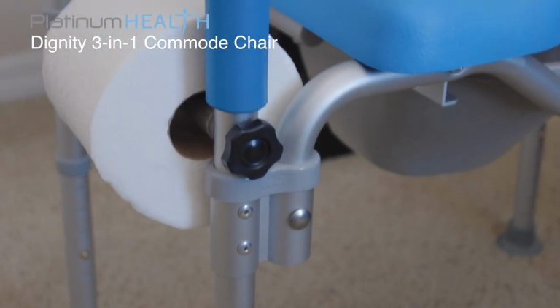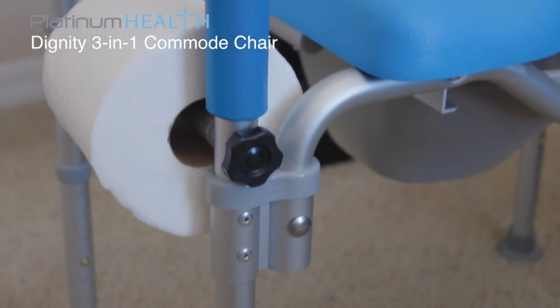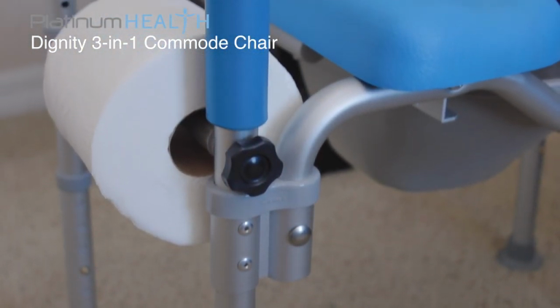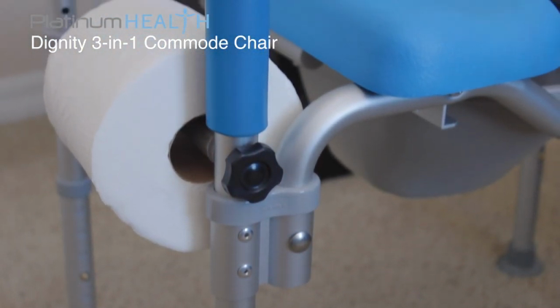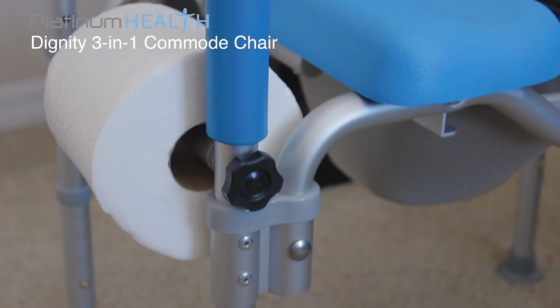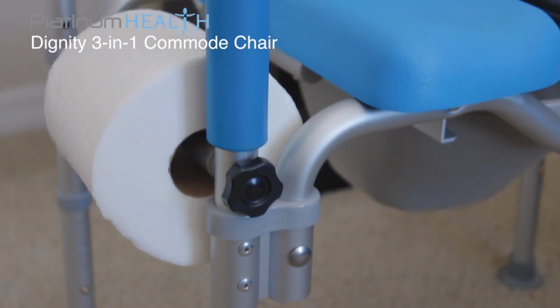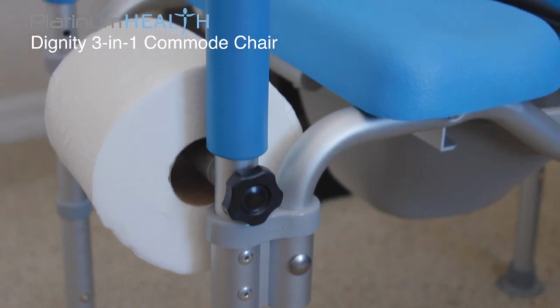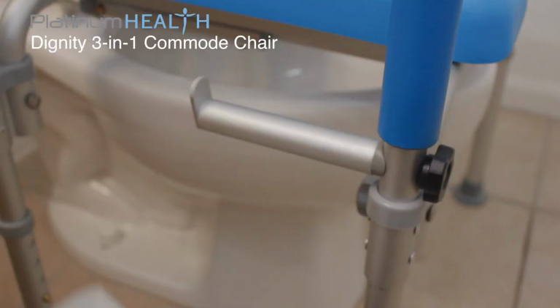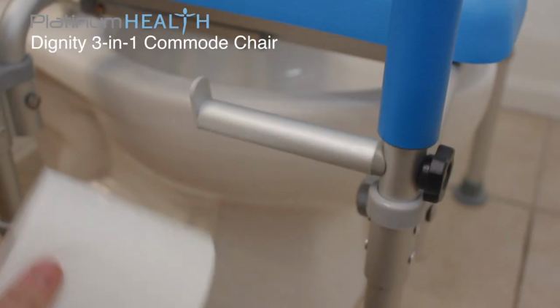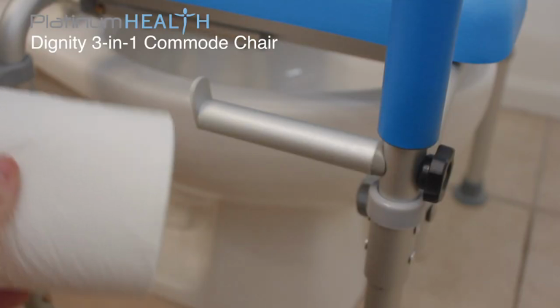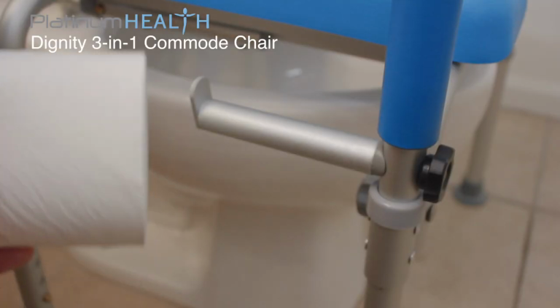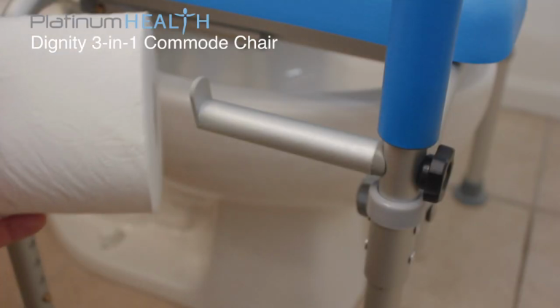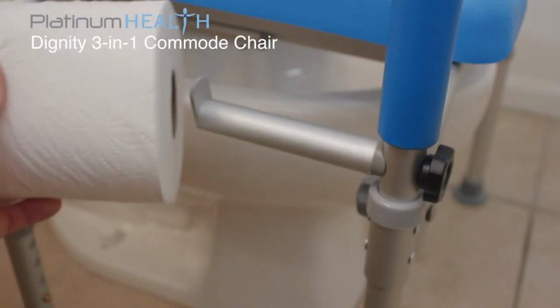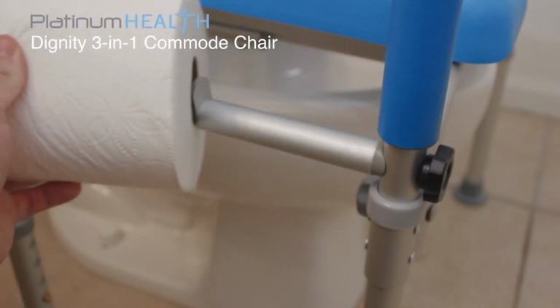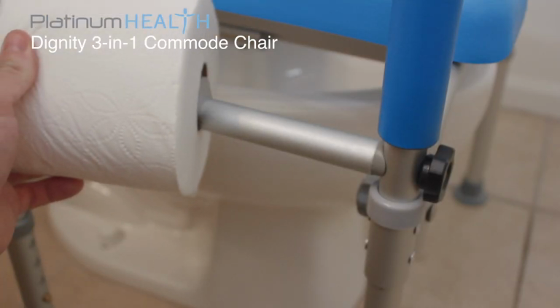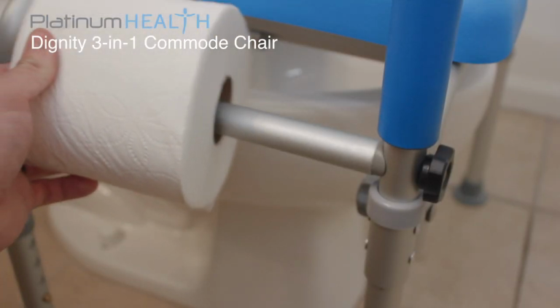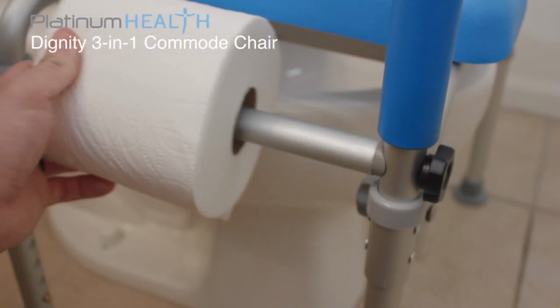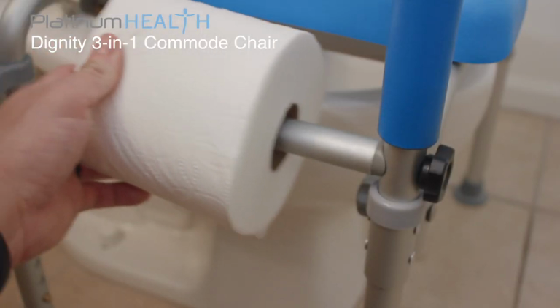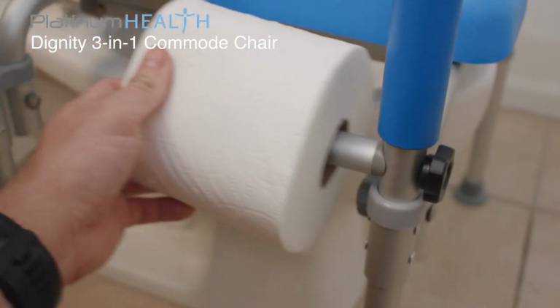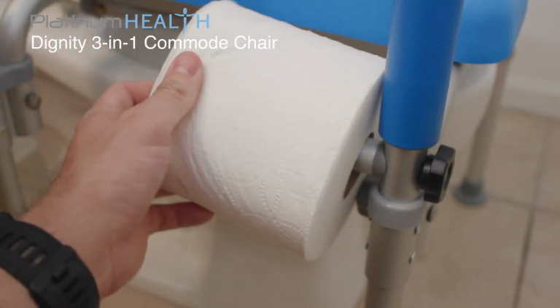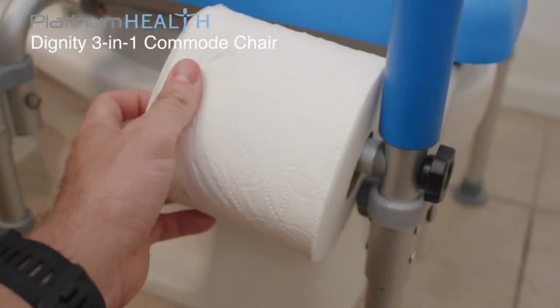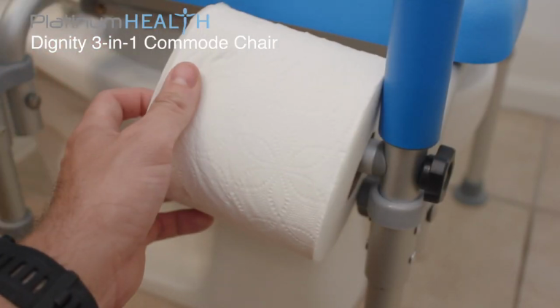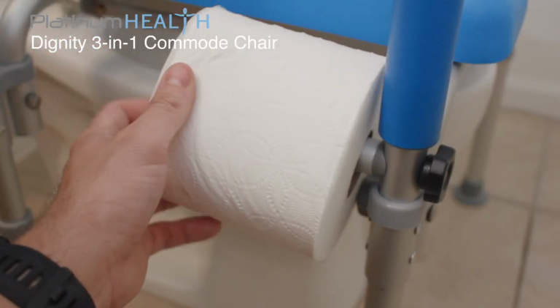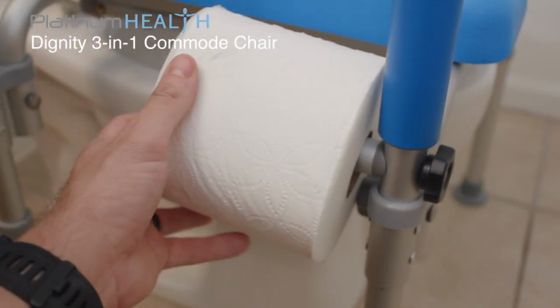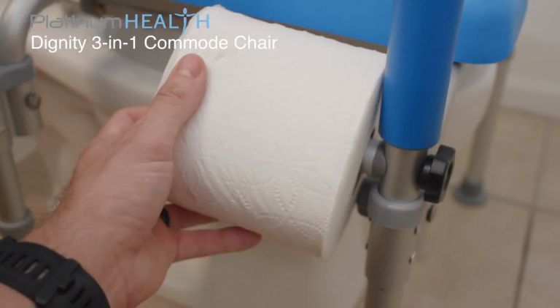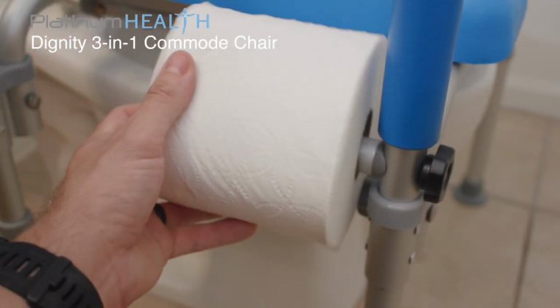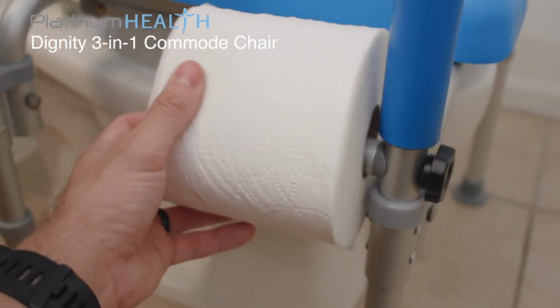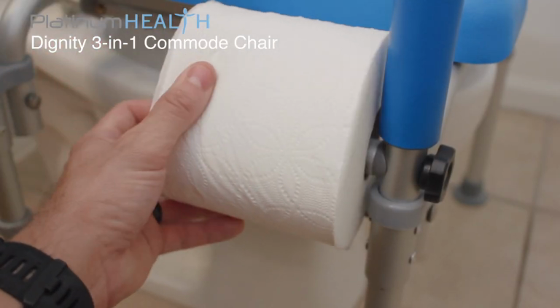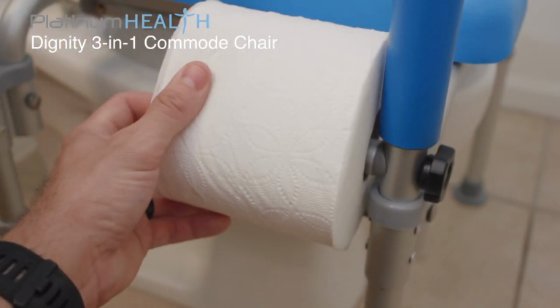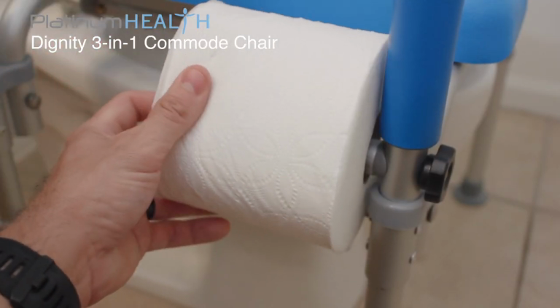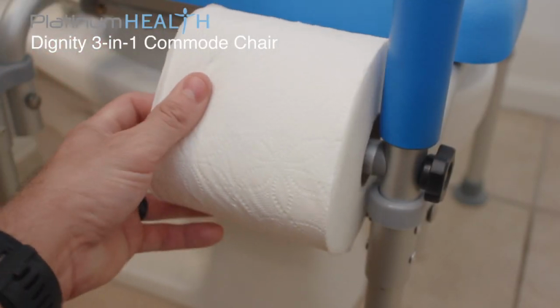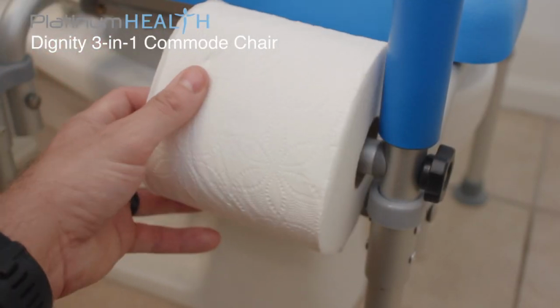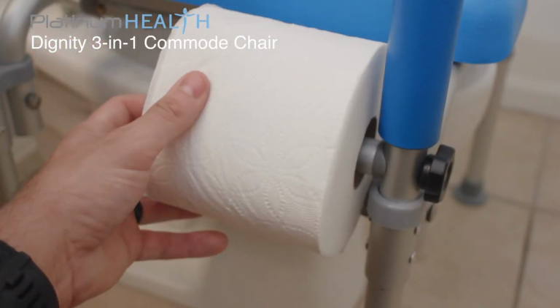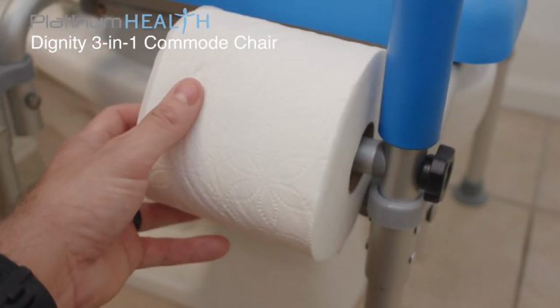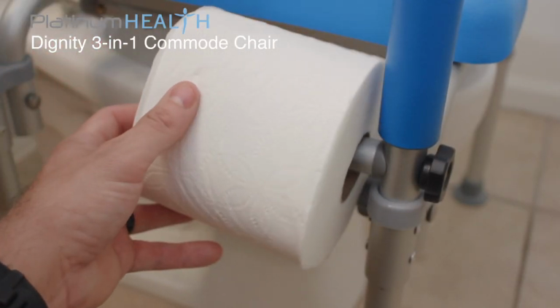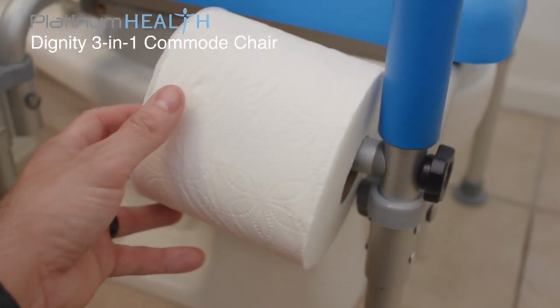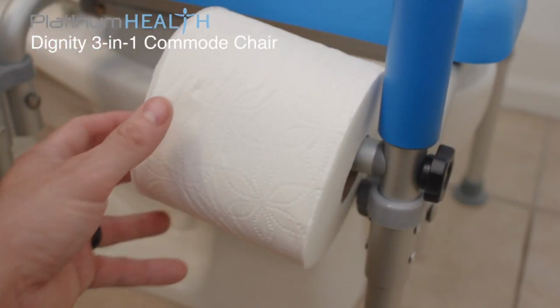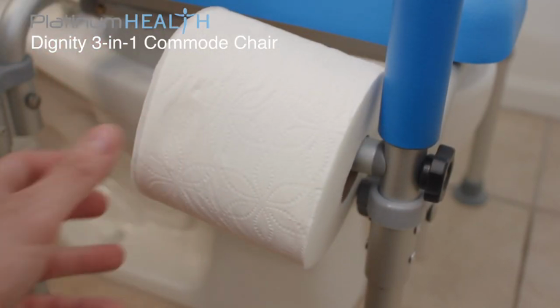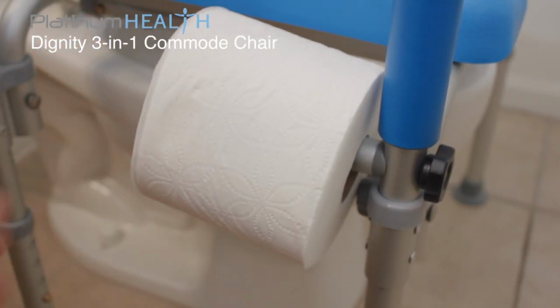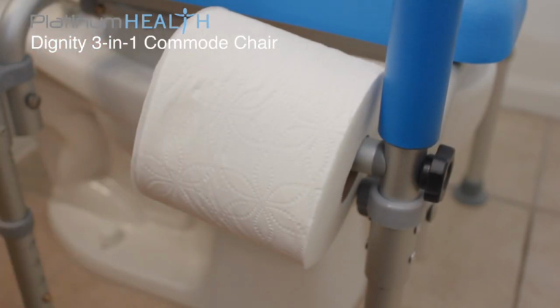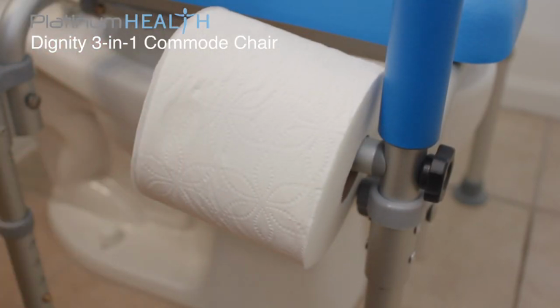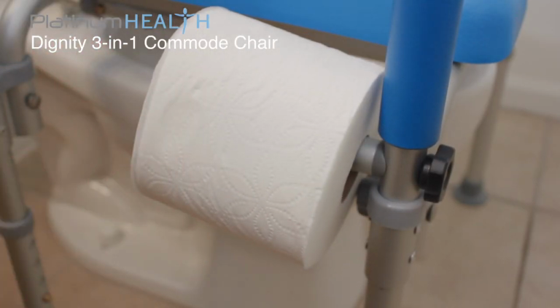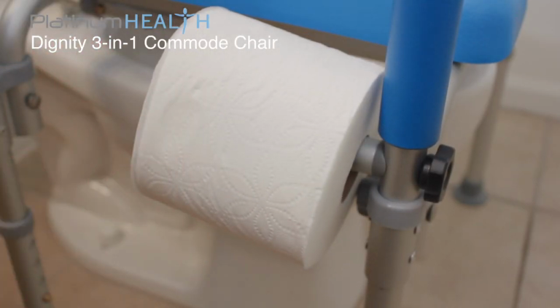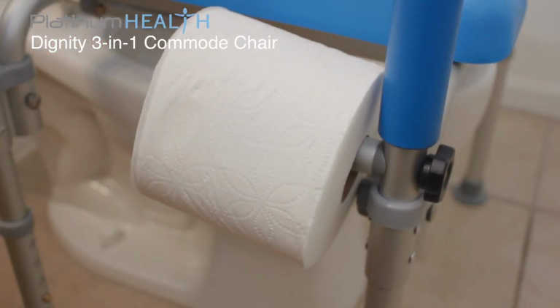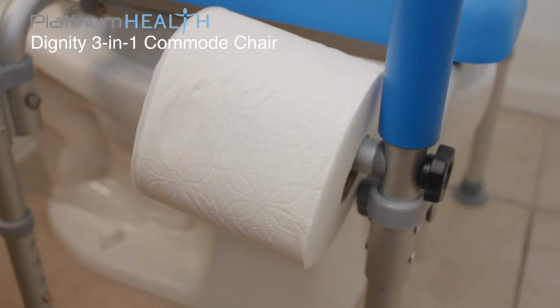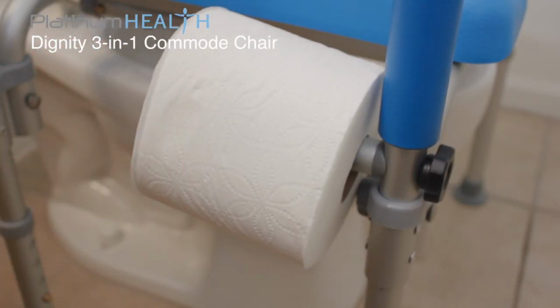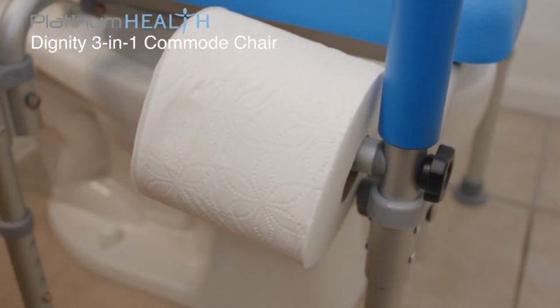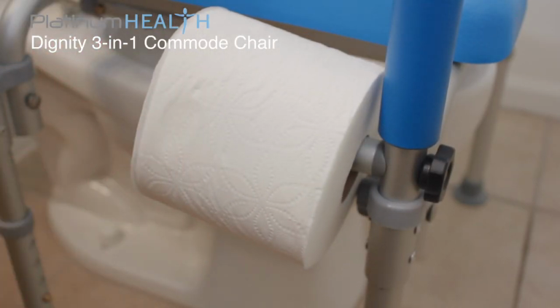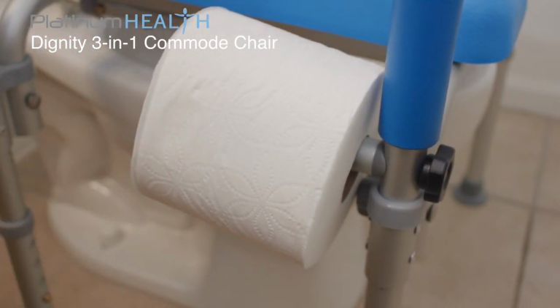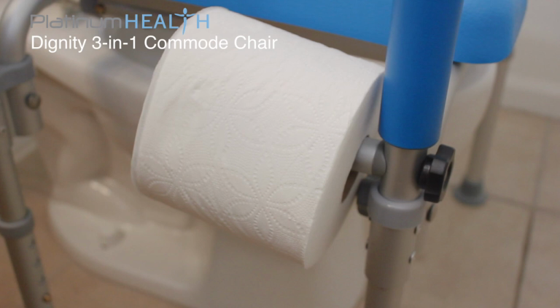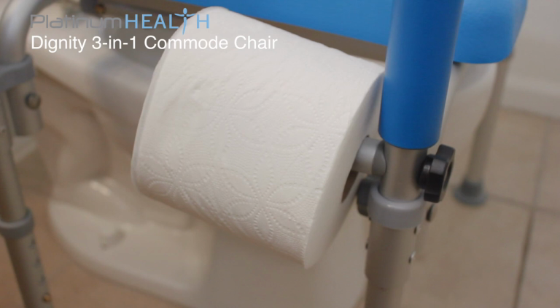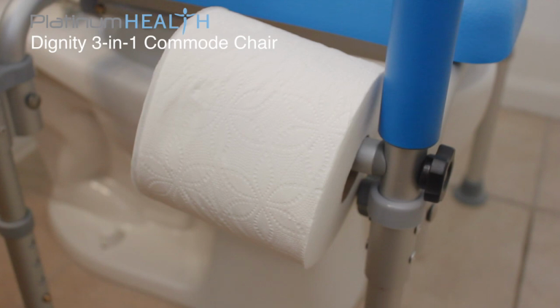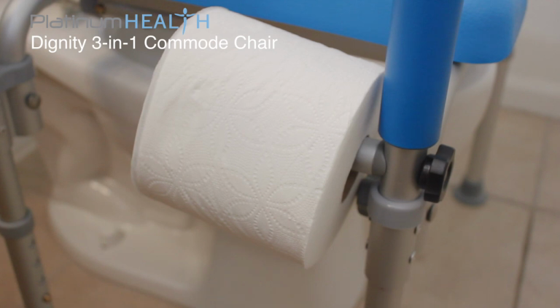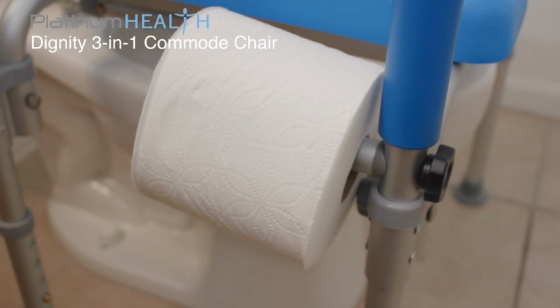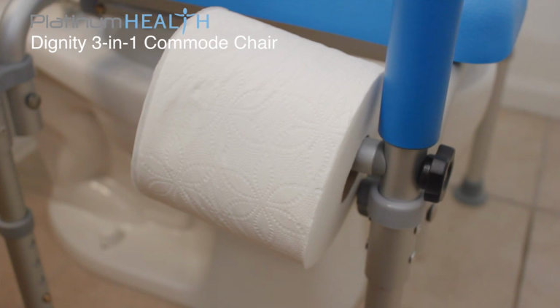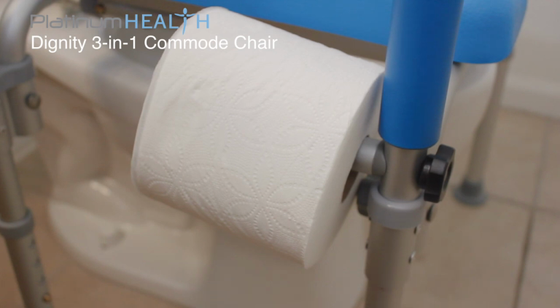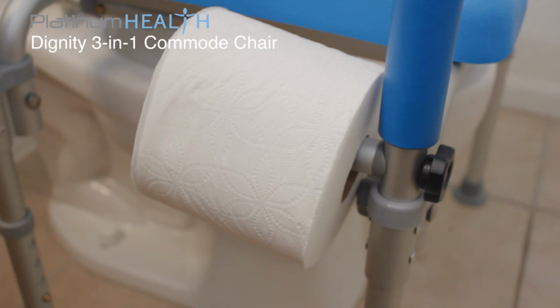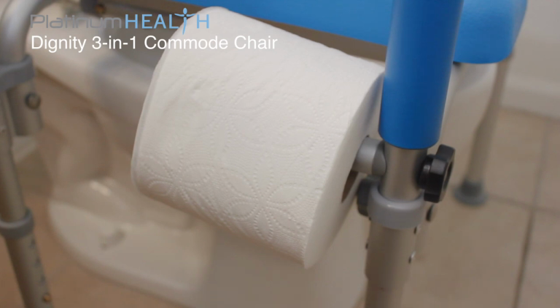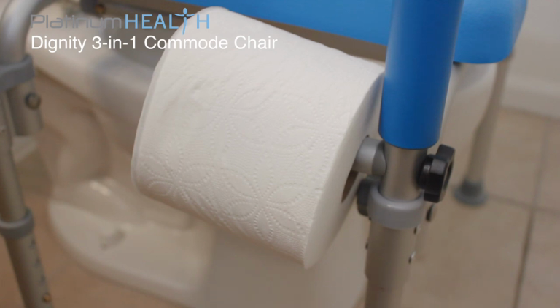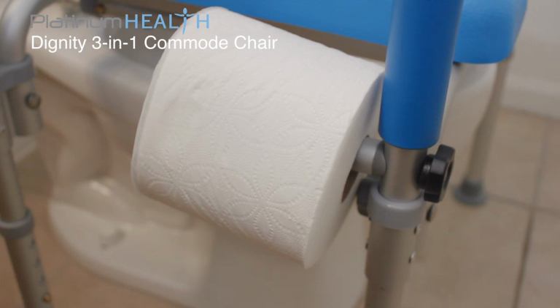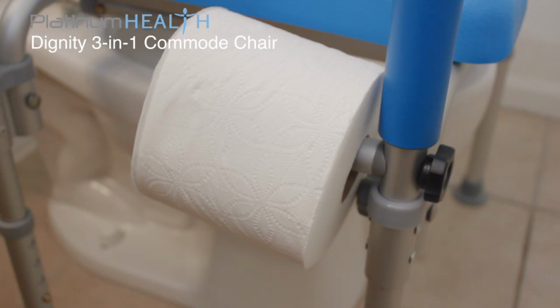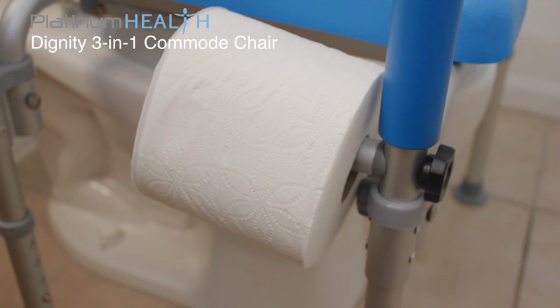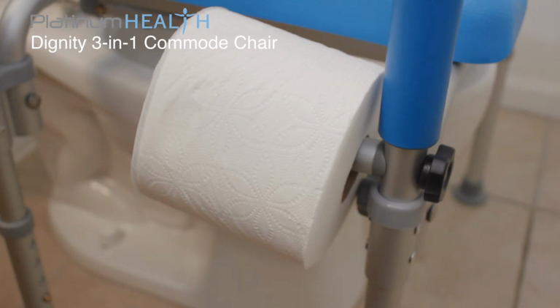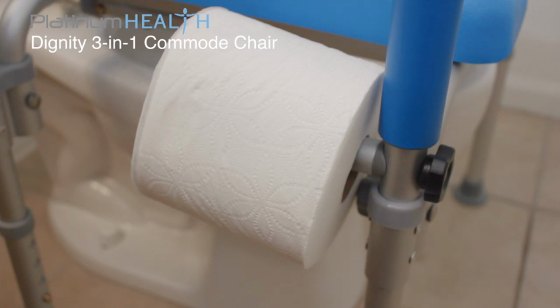An integrated toilet paper holder provides convenient access and prevents users from reaching out, creating a possible fall scenario.